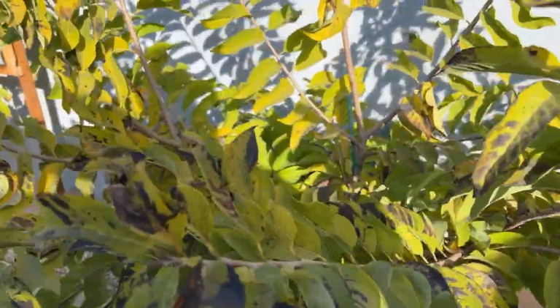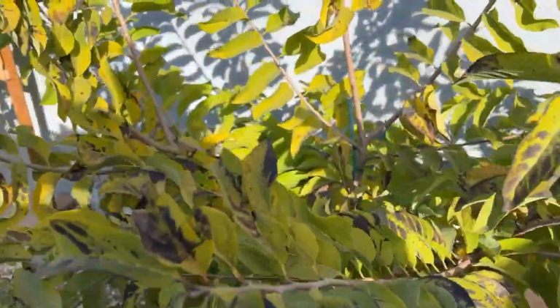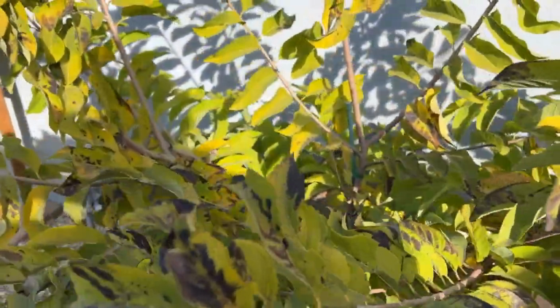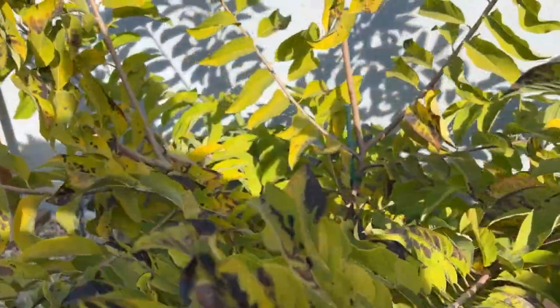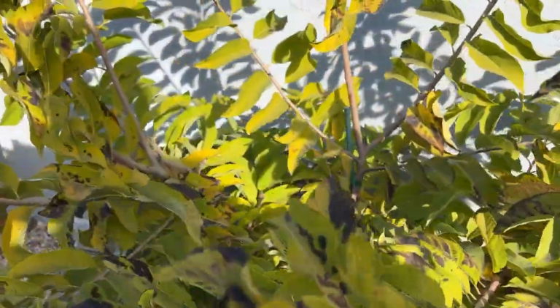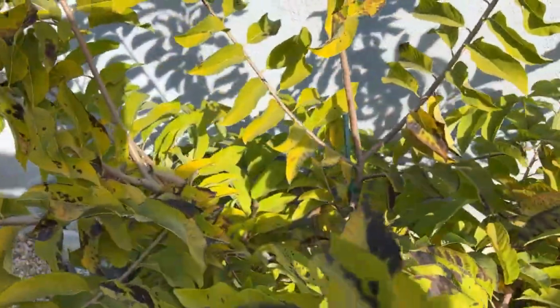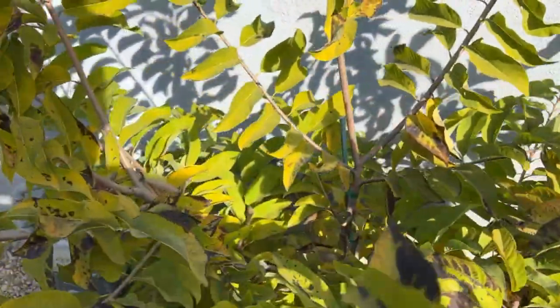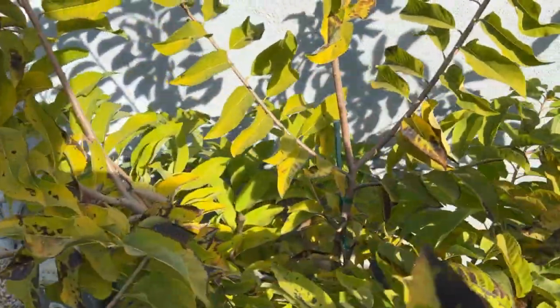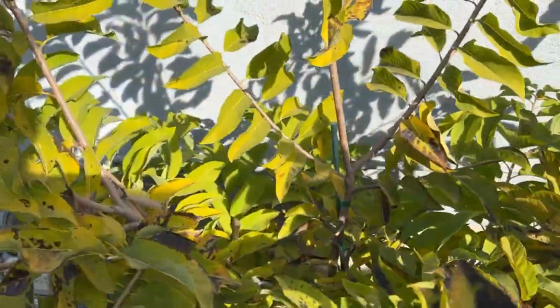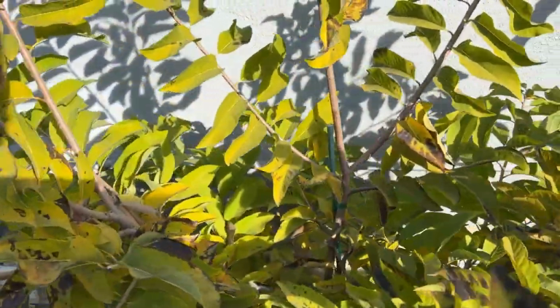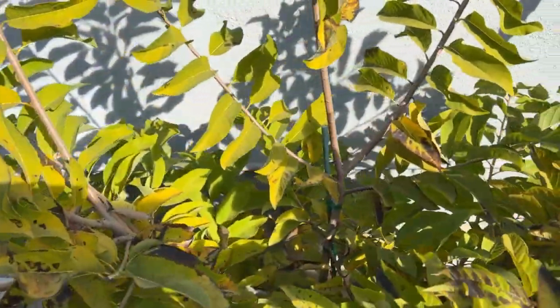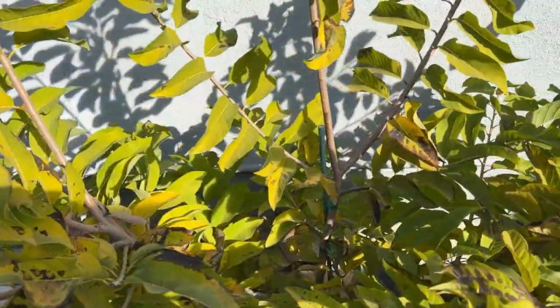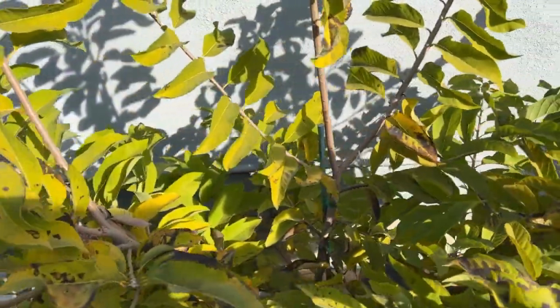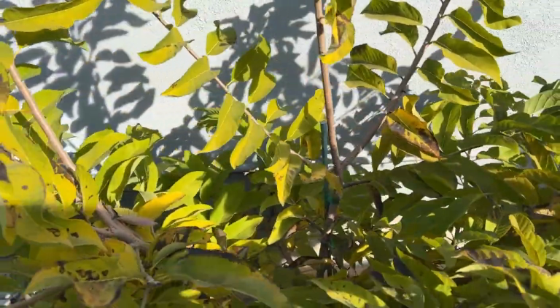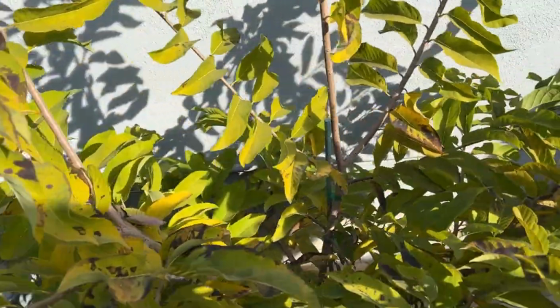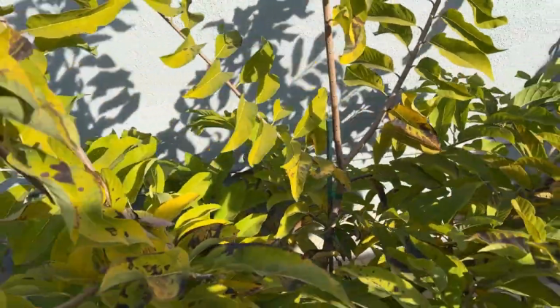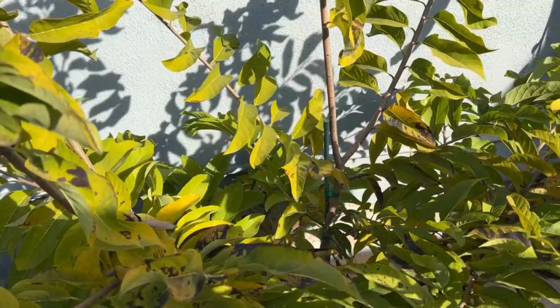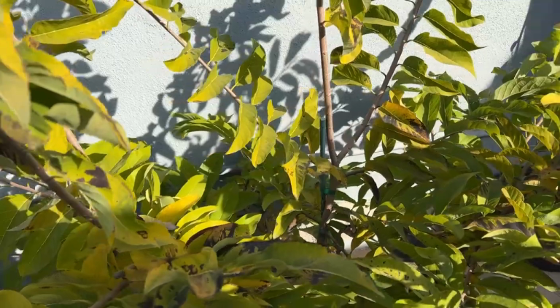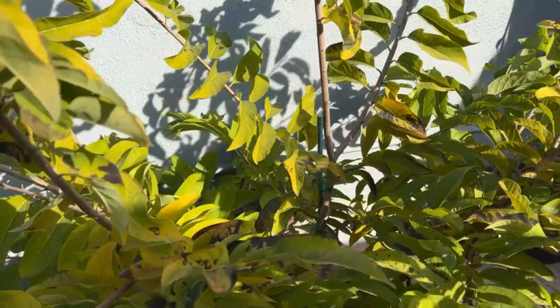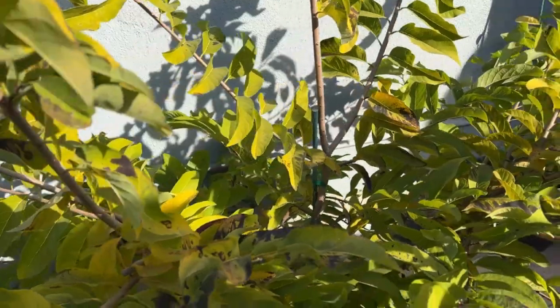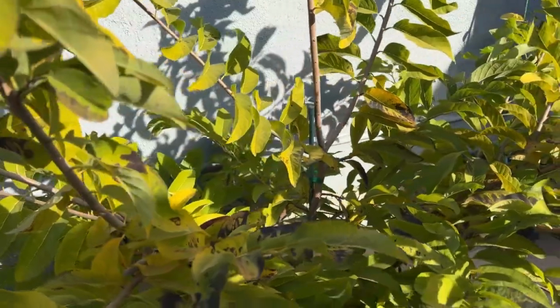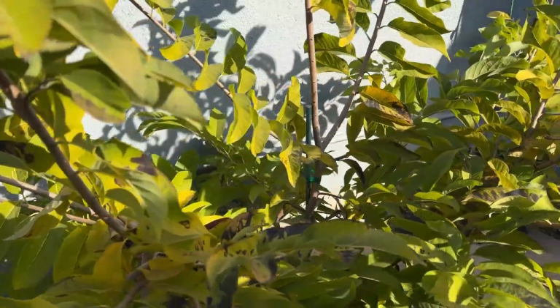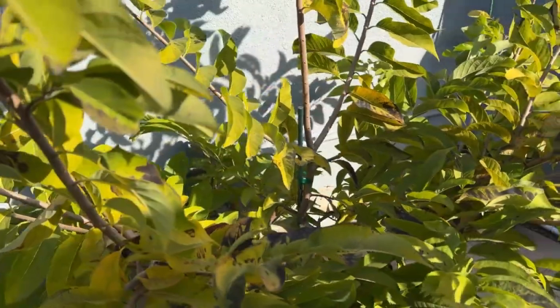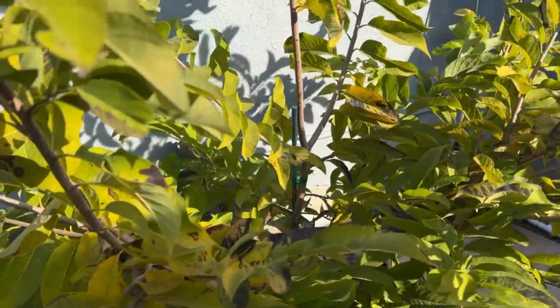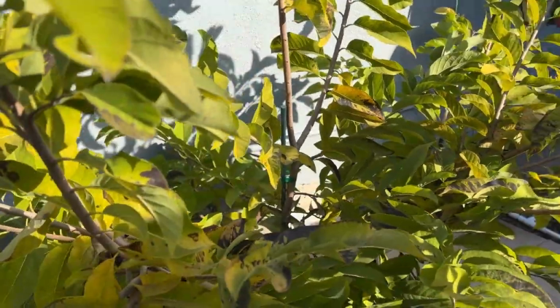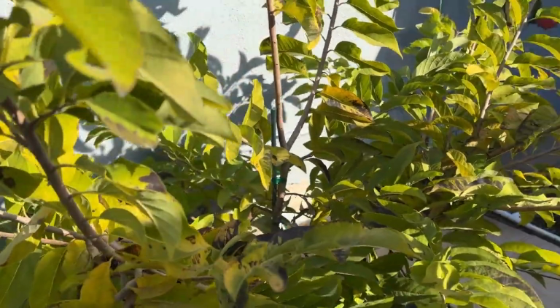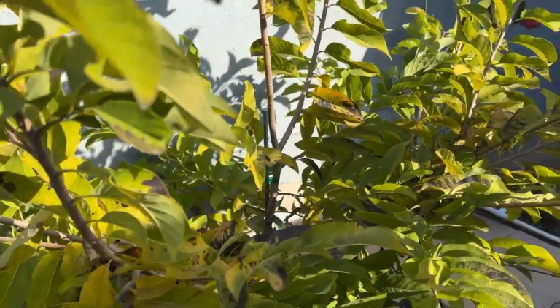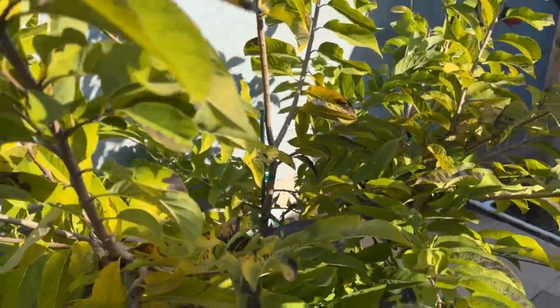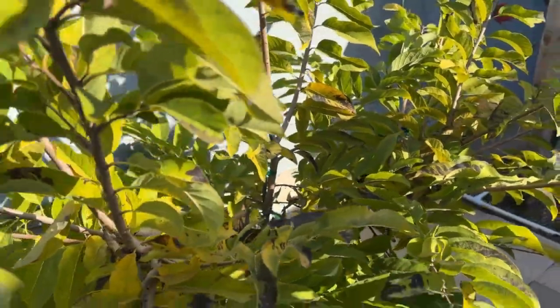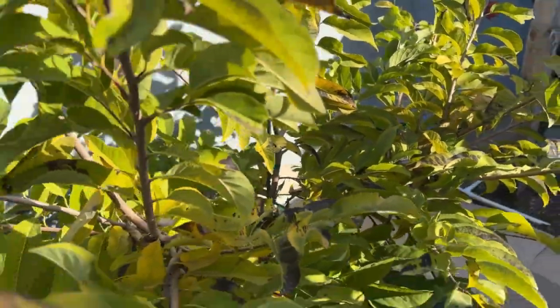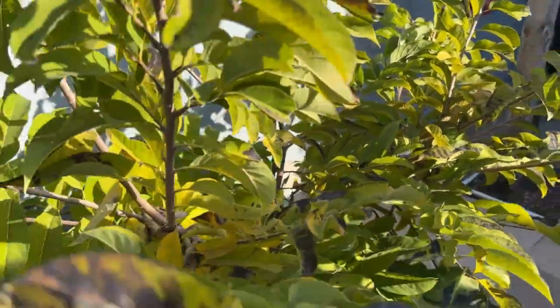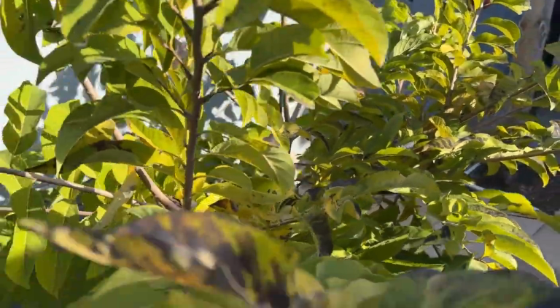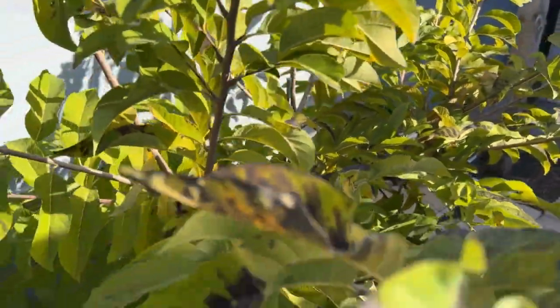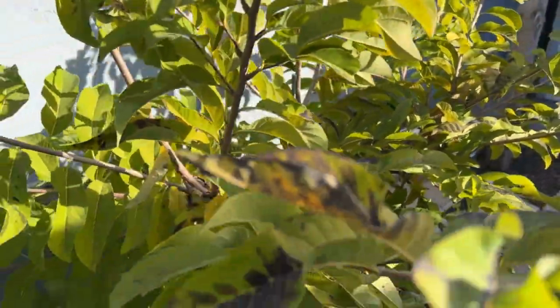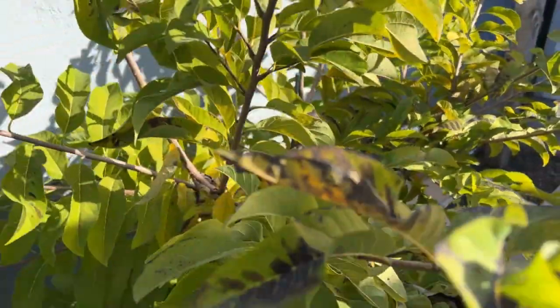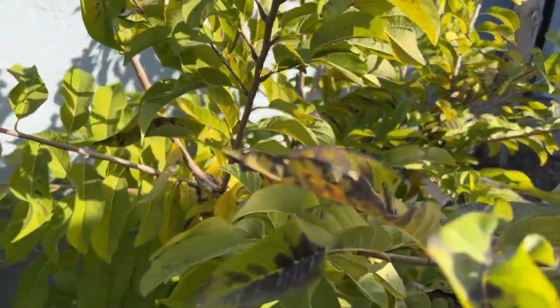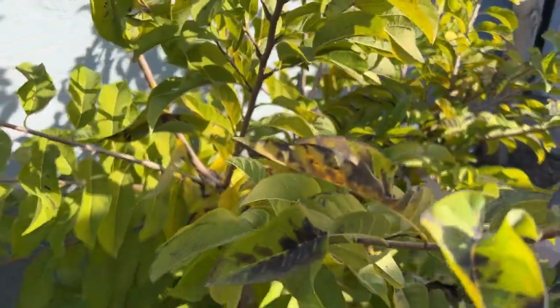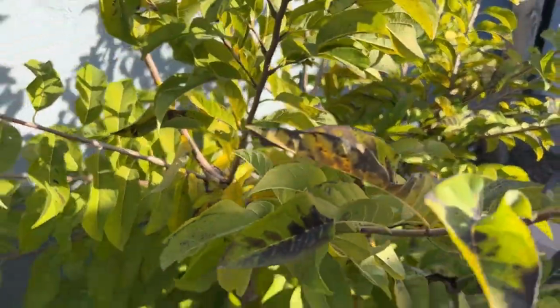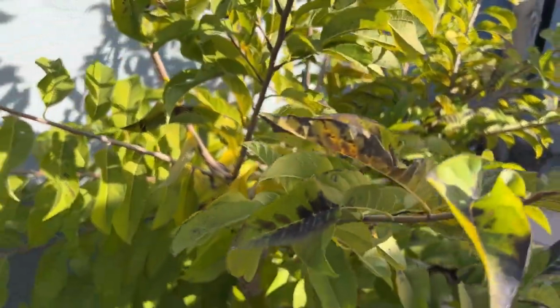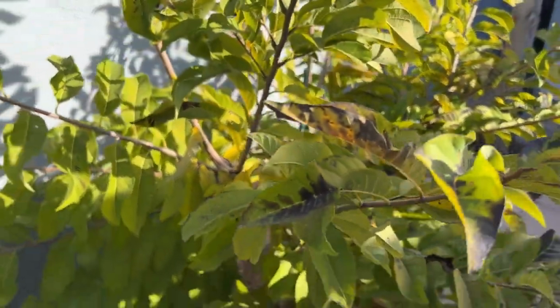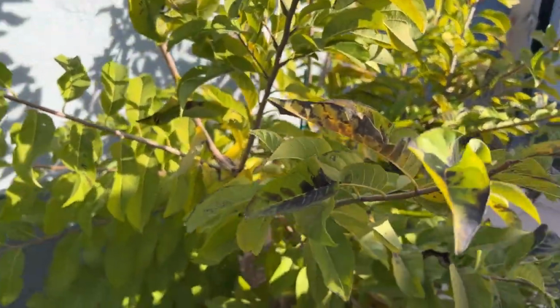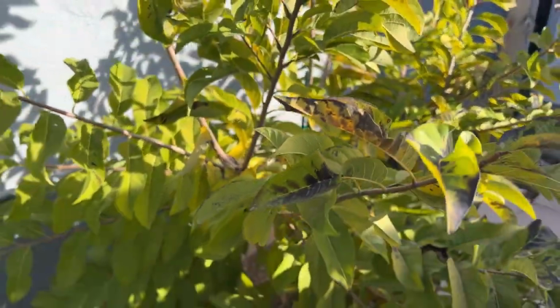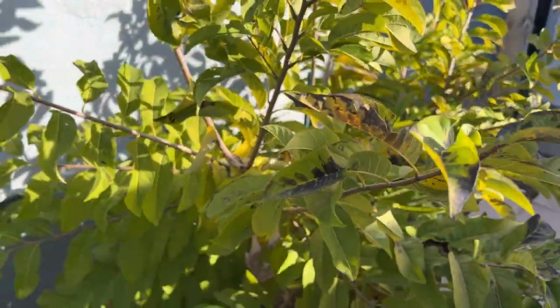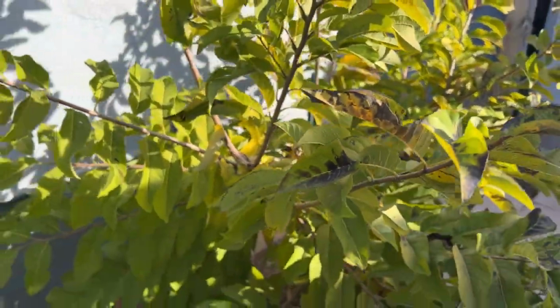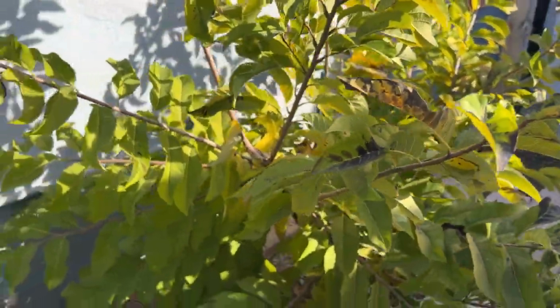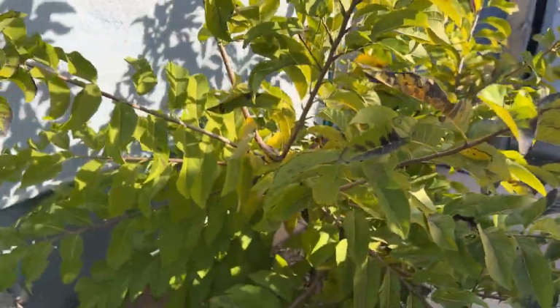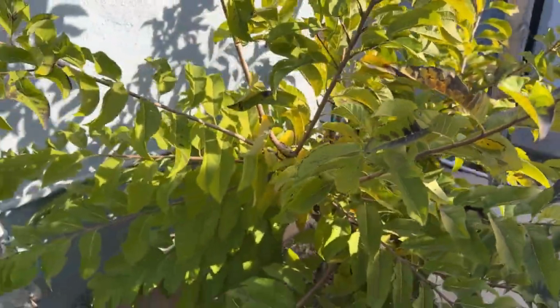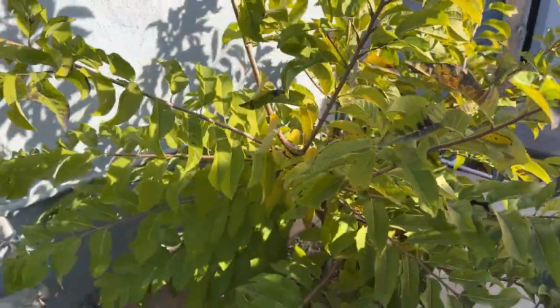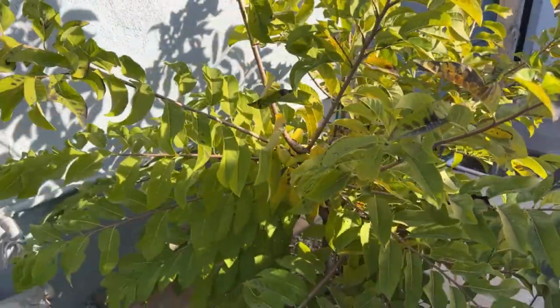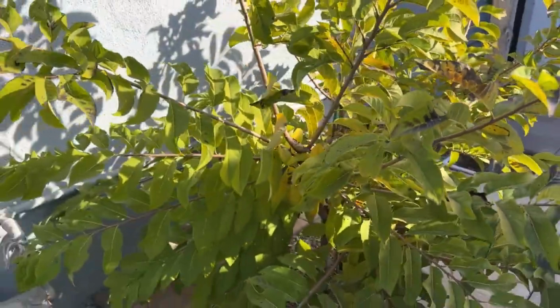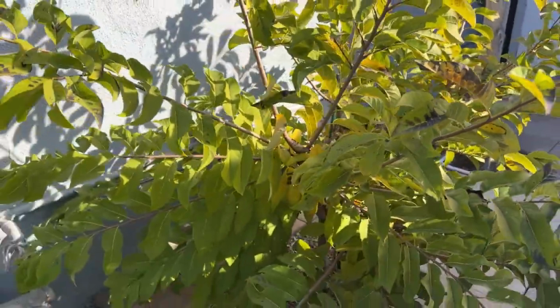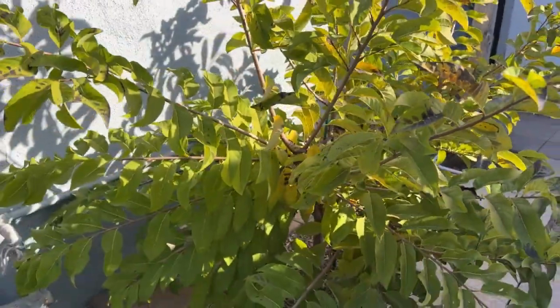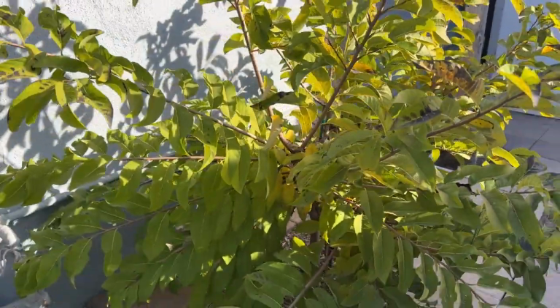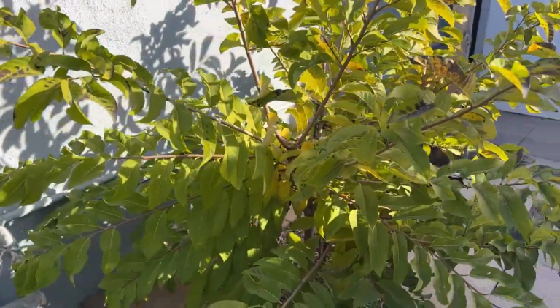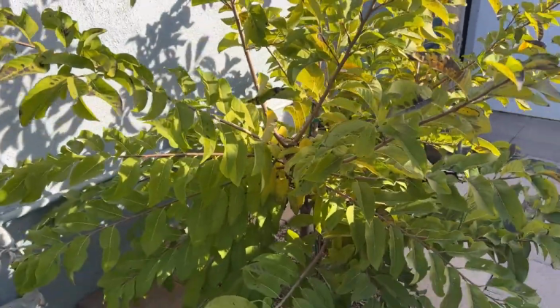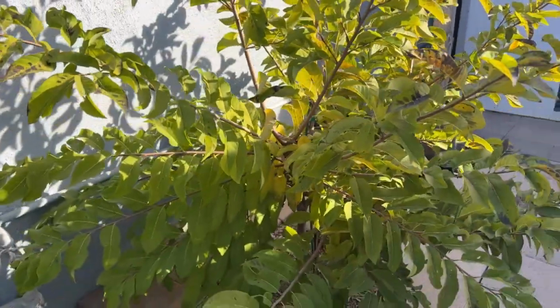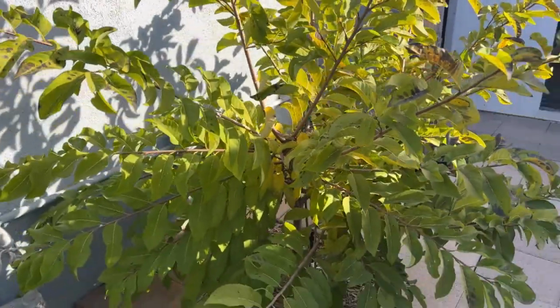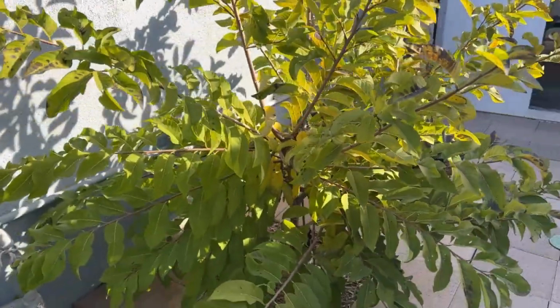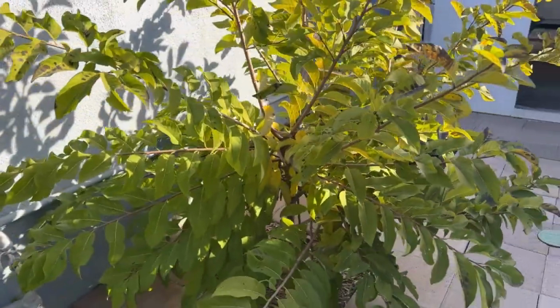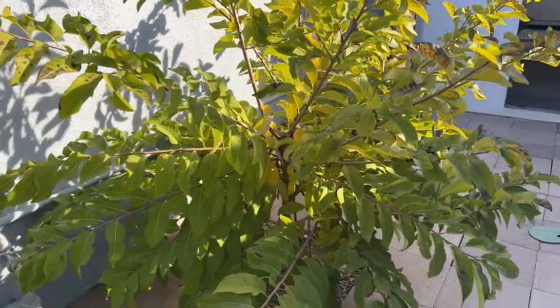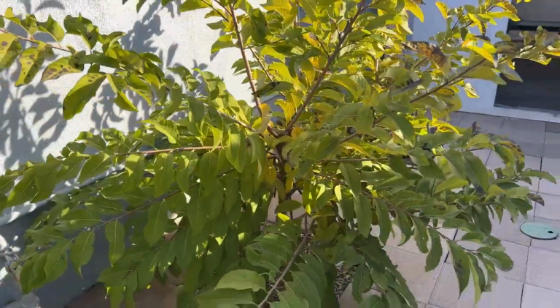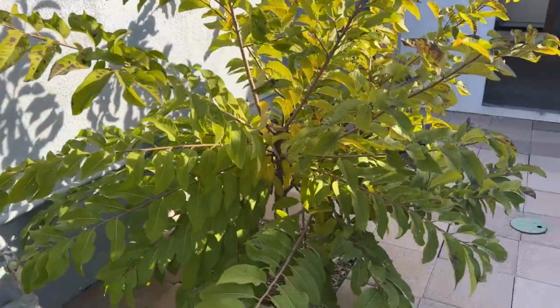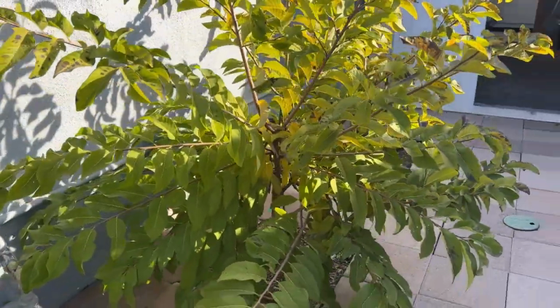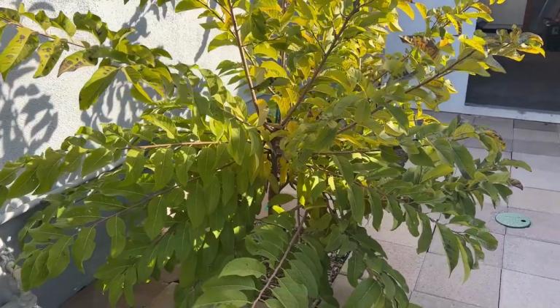Hopefully, if it makes it through this winter, then it can give me flowers this season.